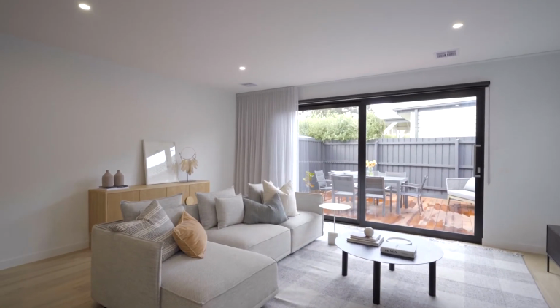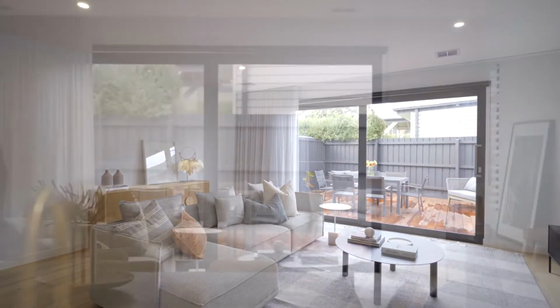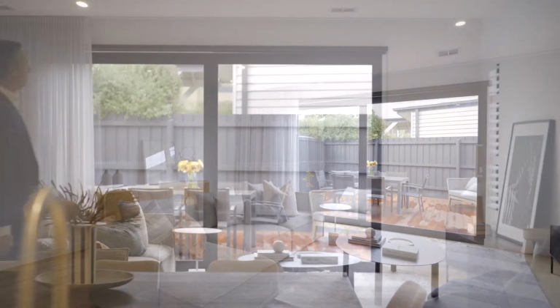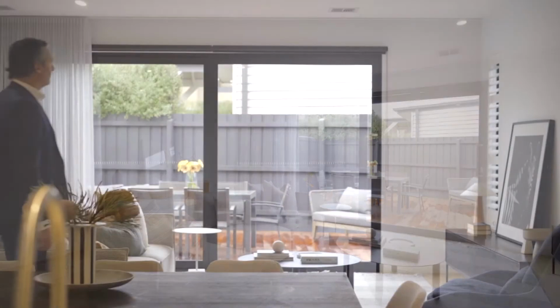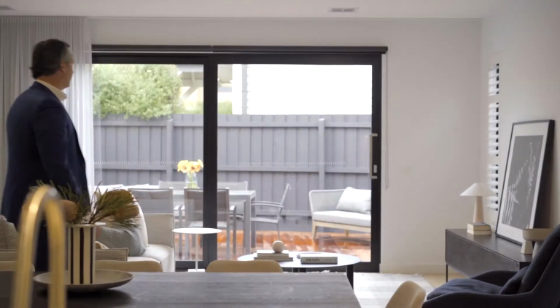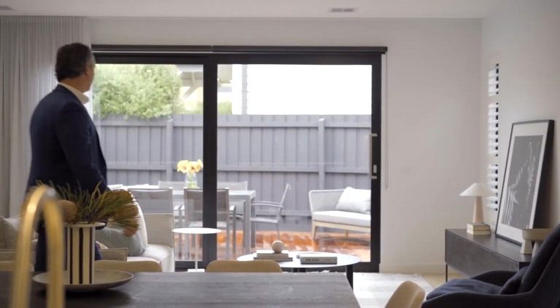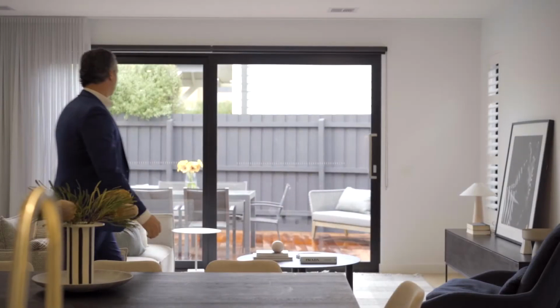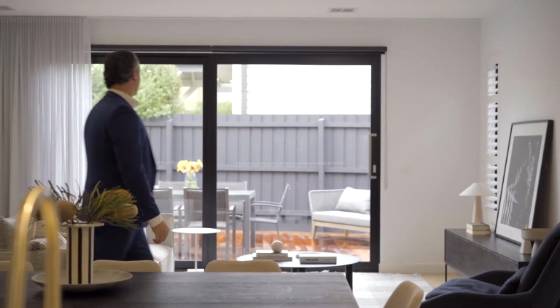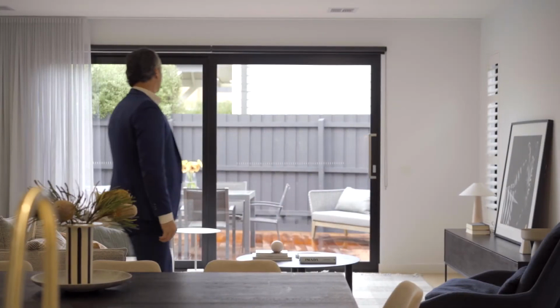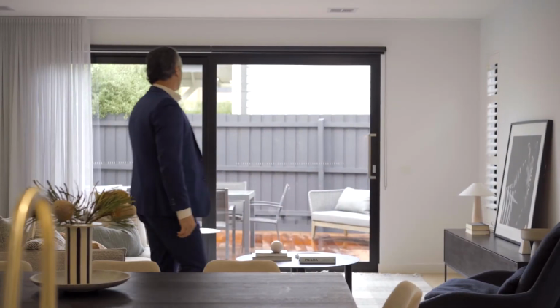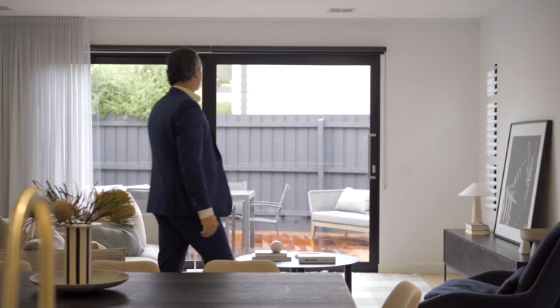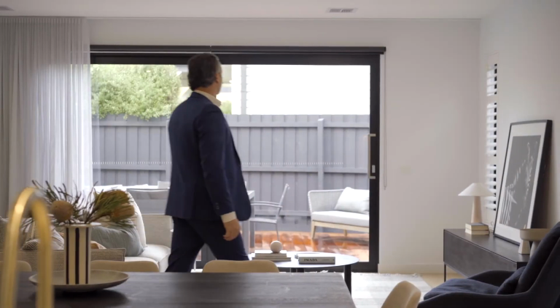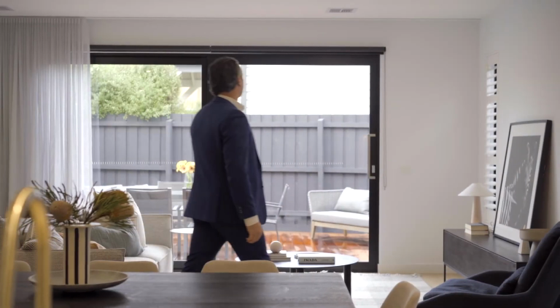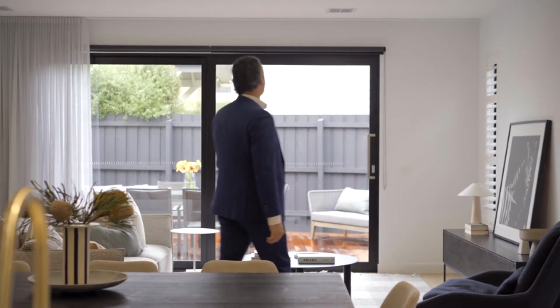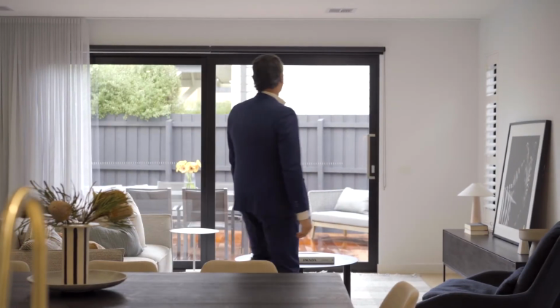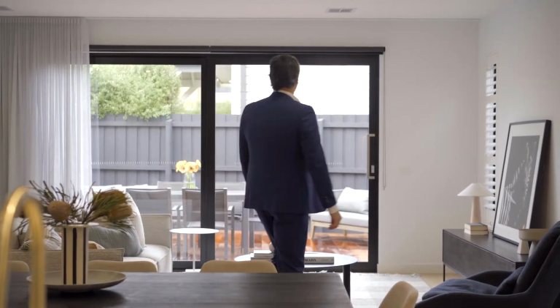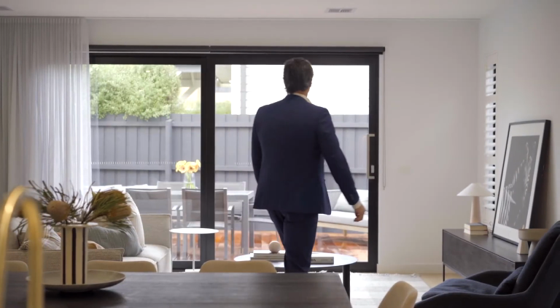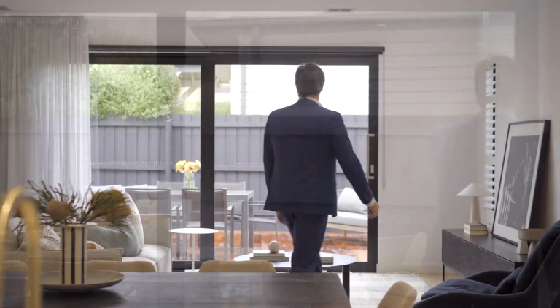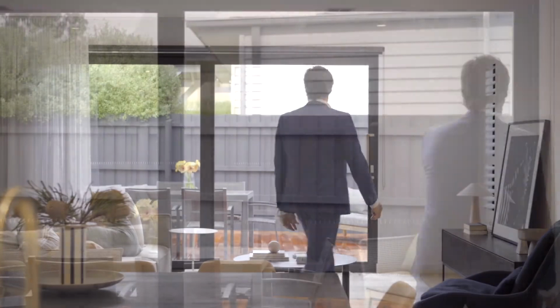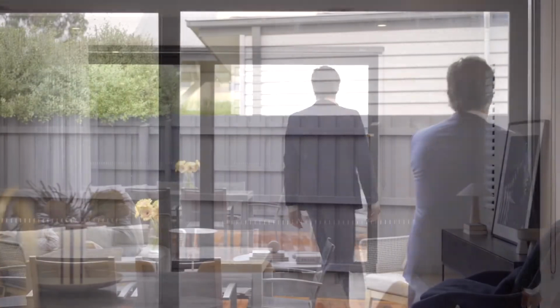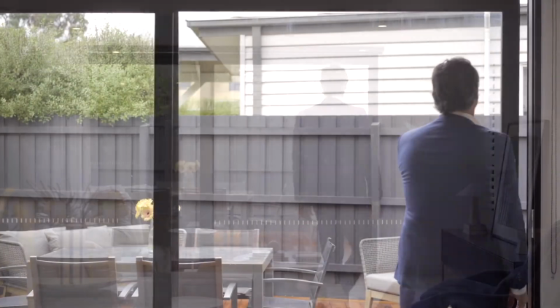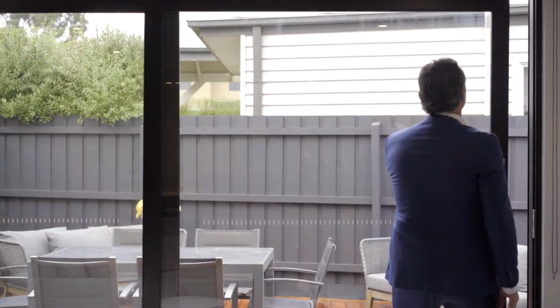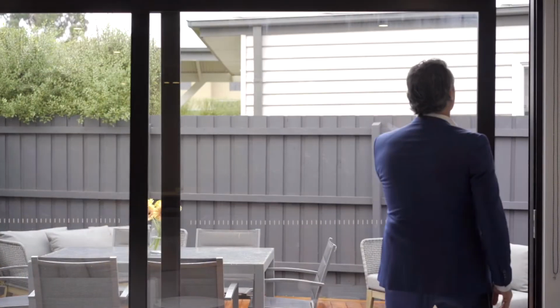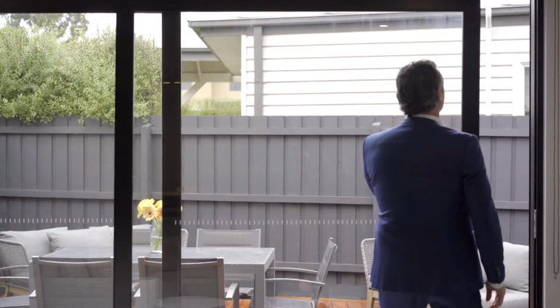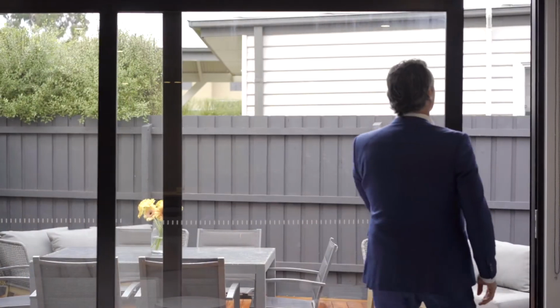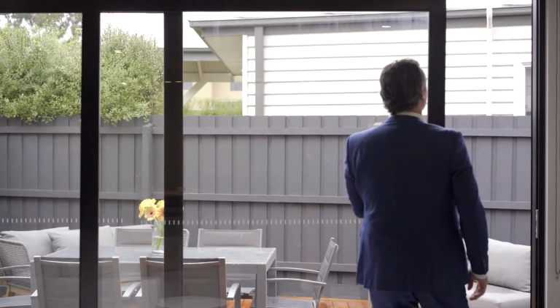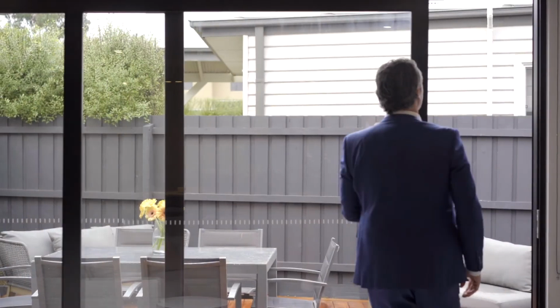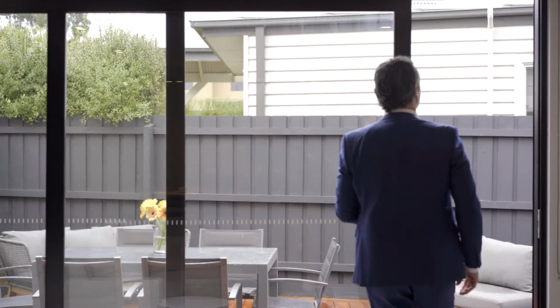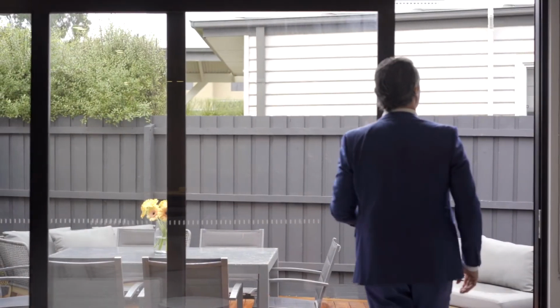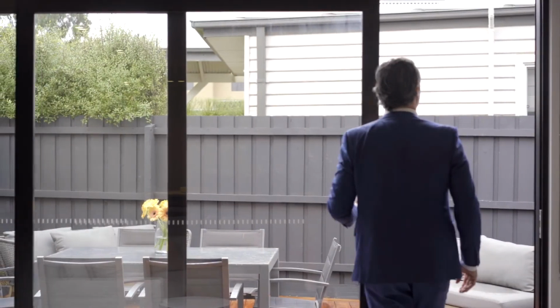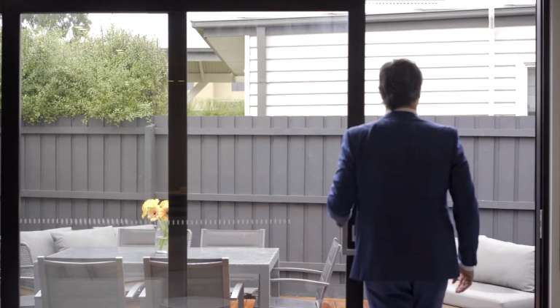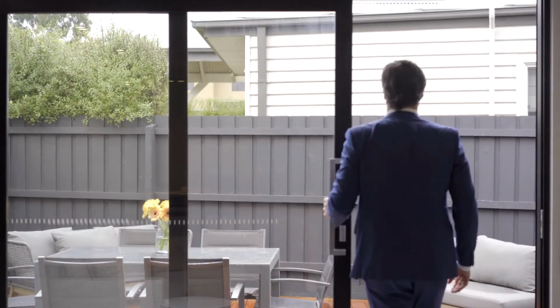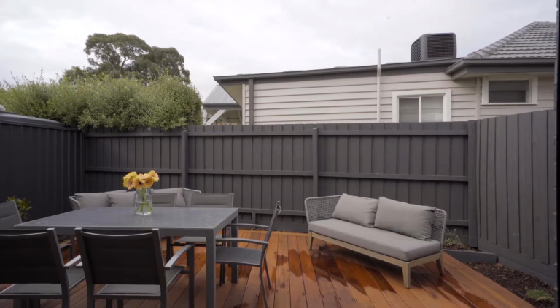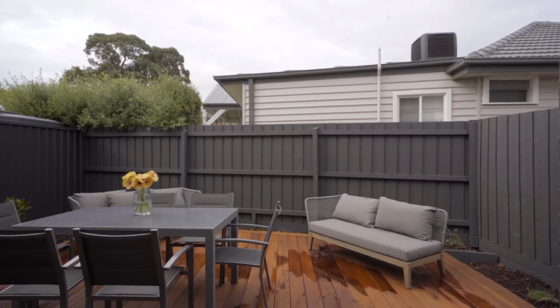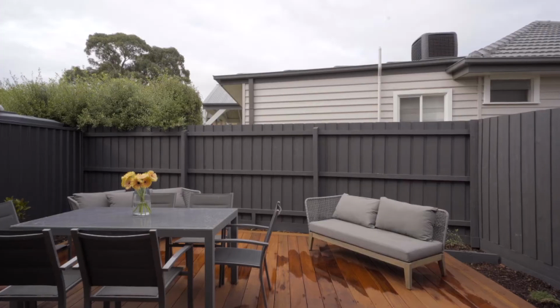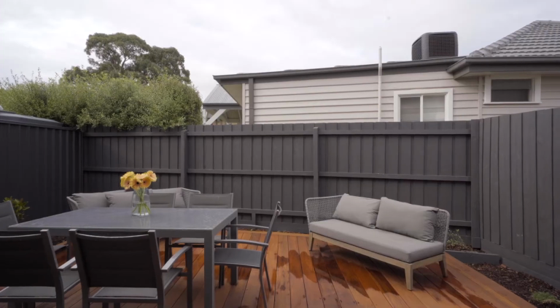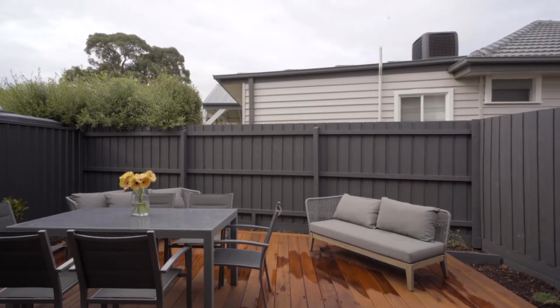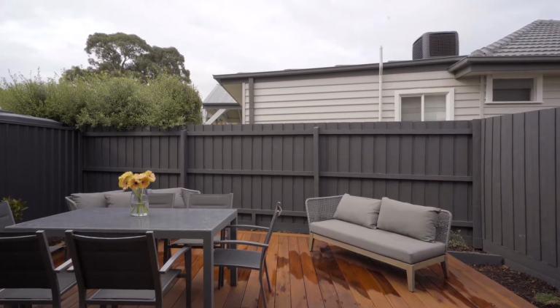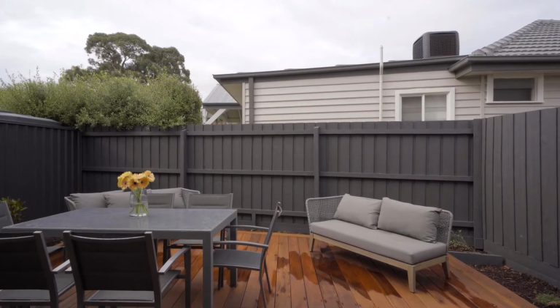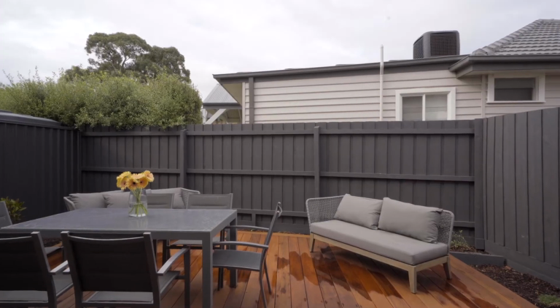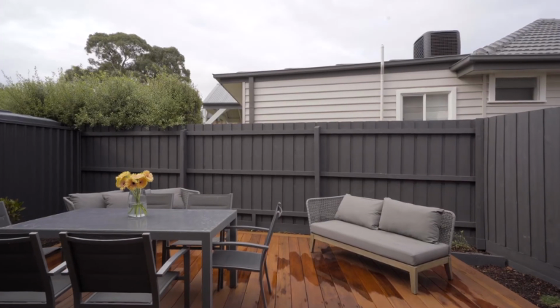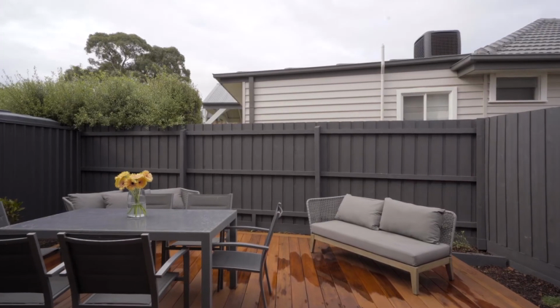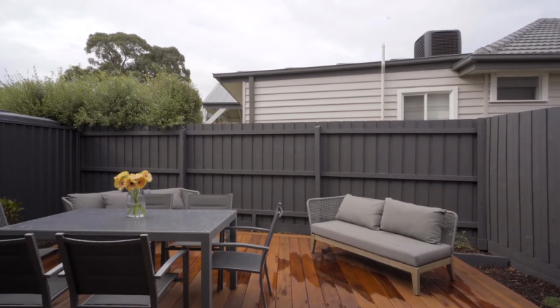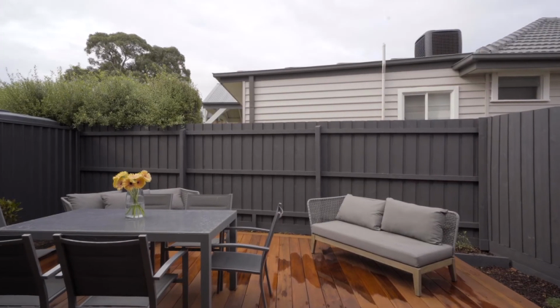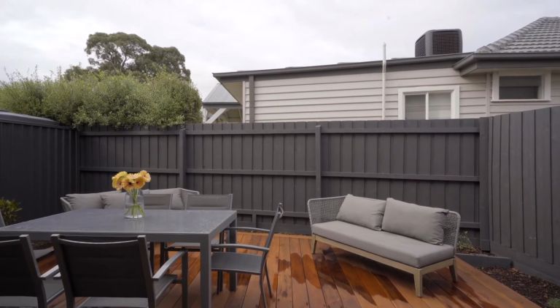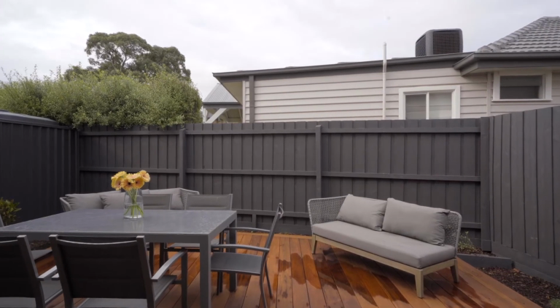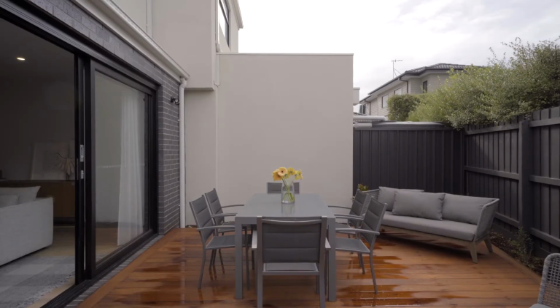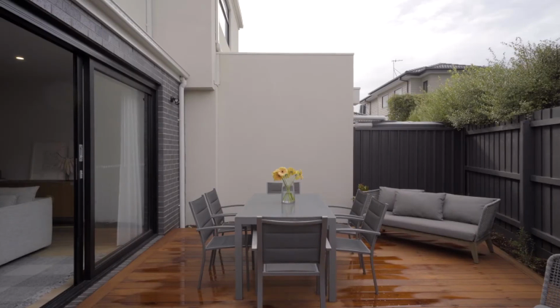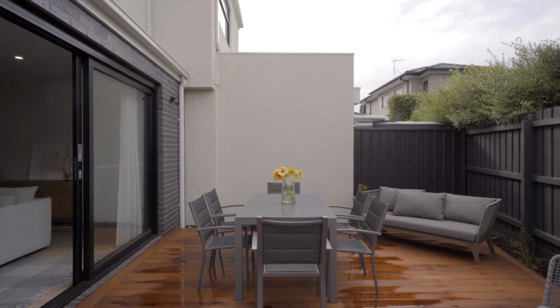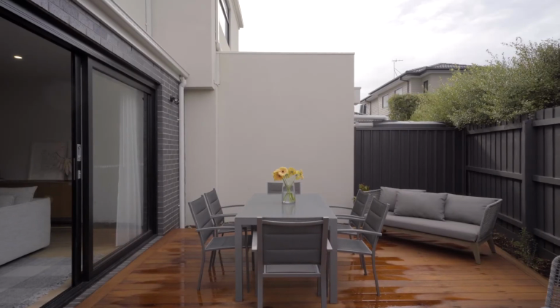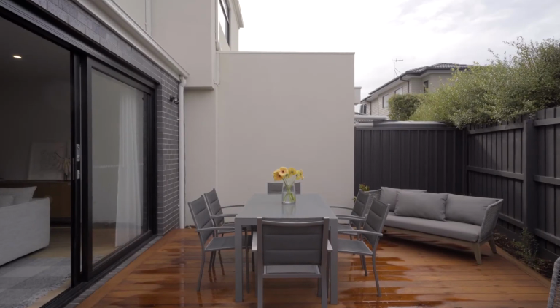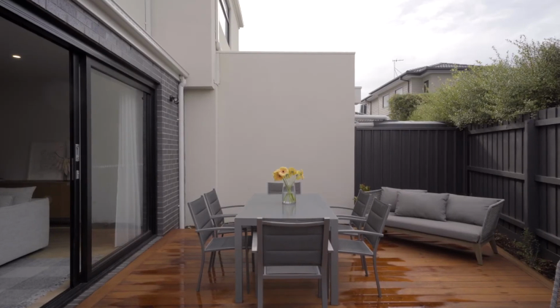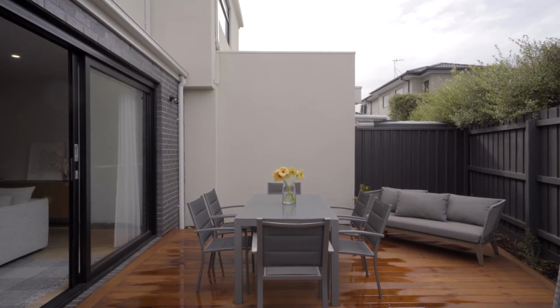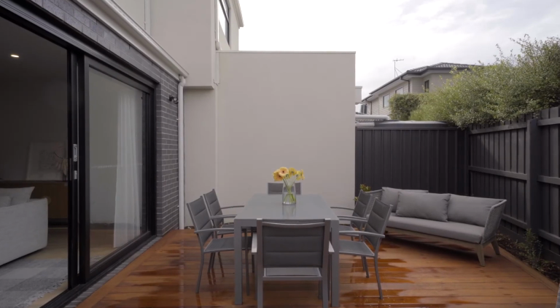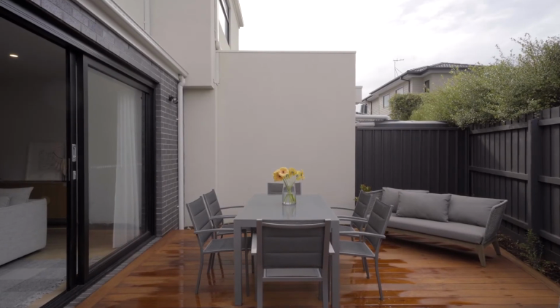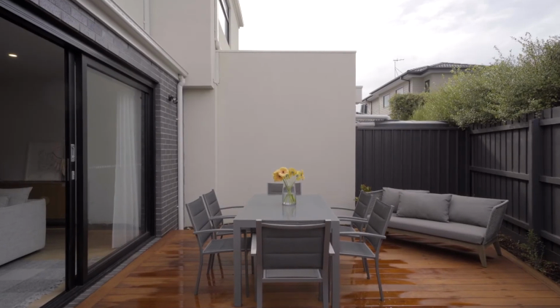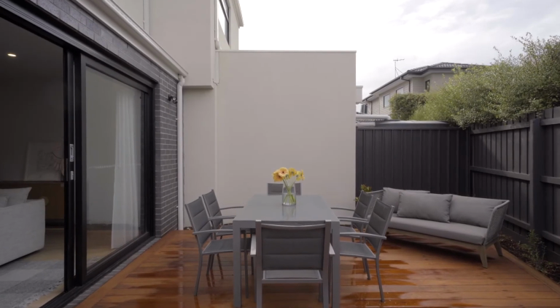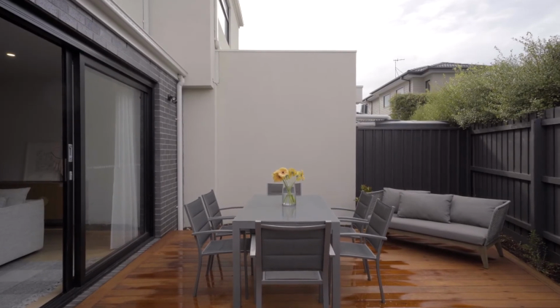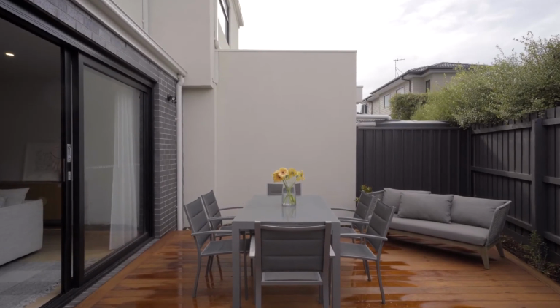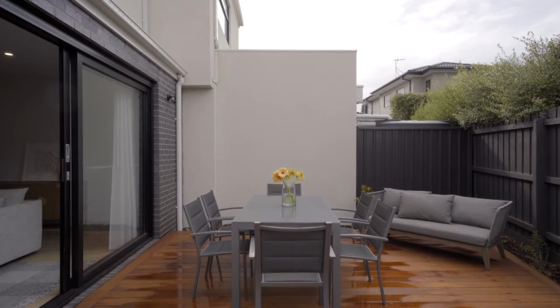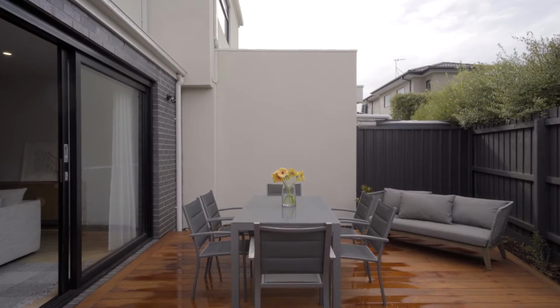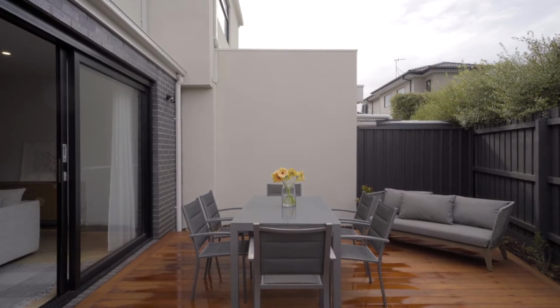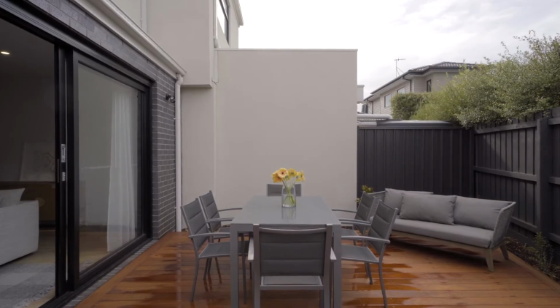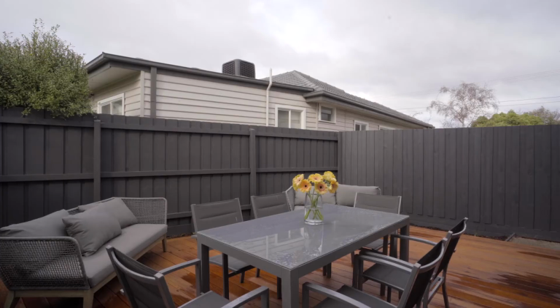The dual living zones also flow seamlessly onto this outdoor deck, which is perfect for alfresco dining and entertainment.